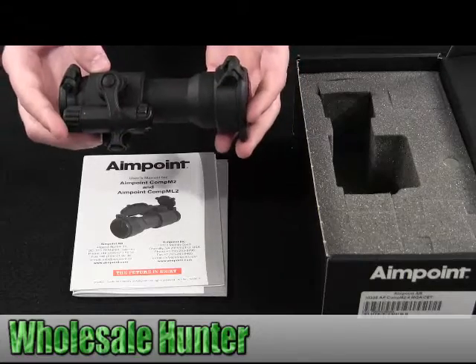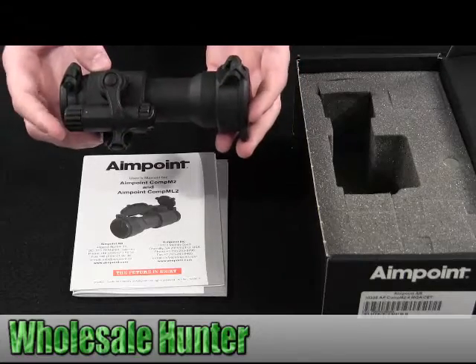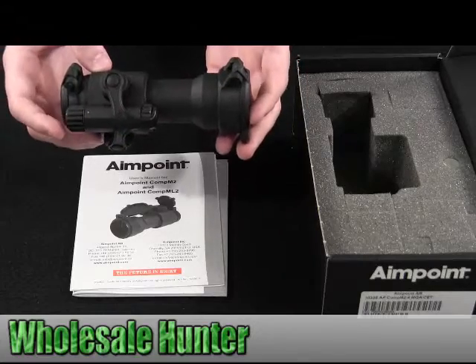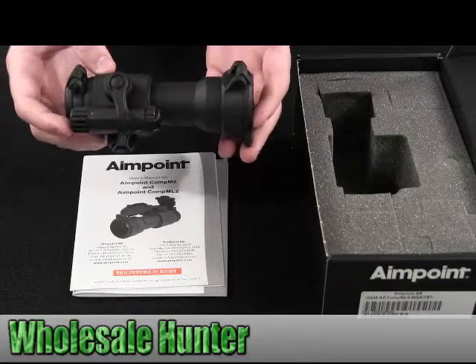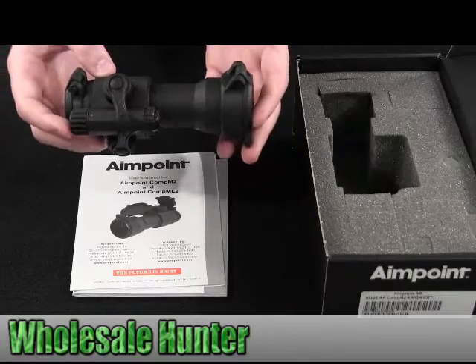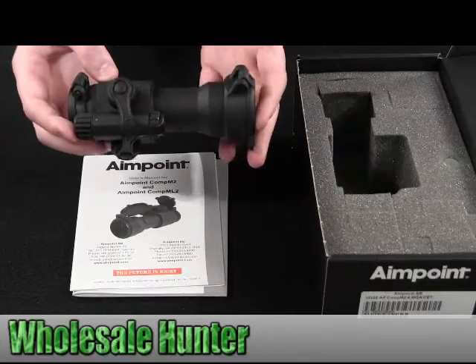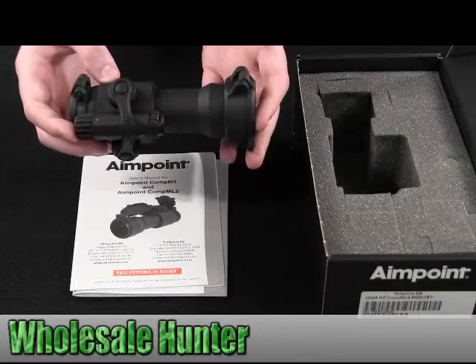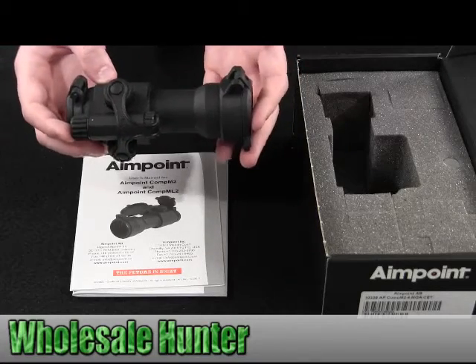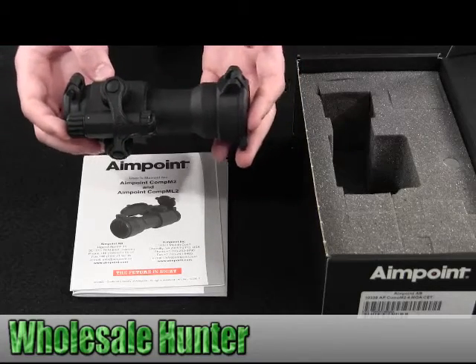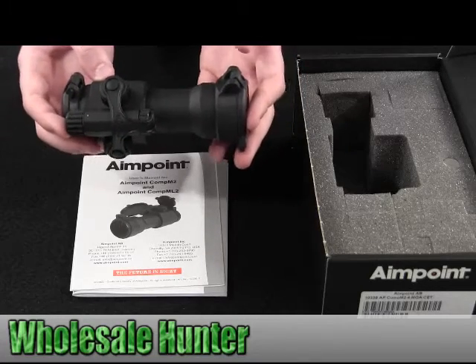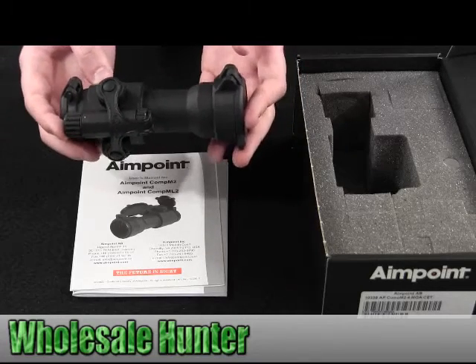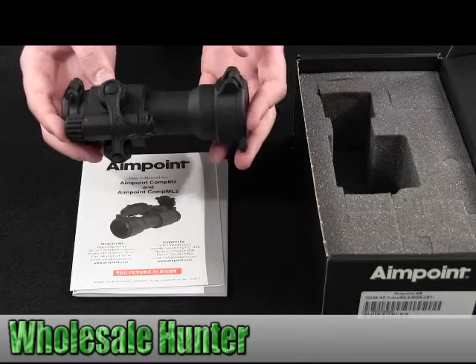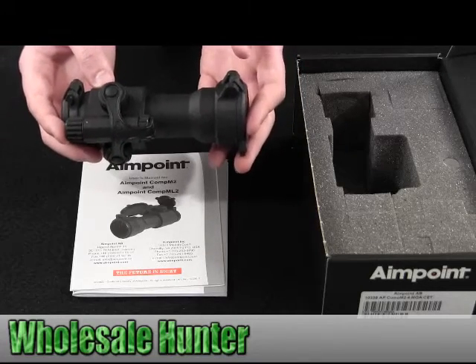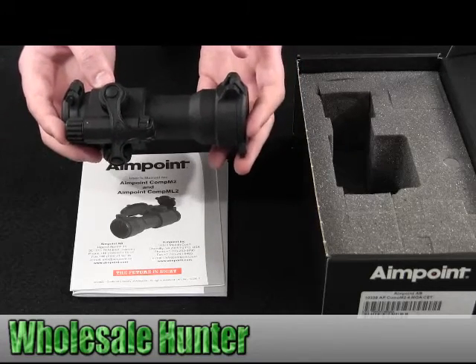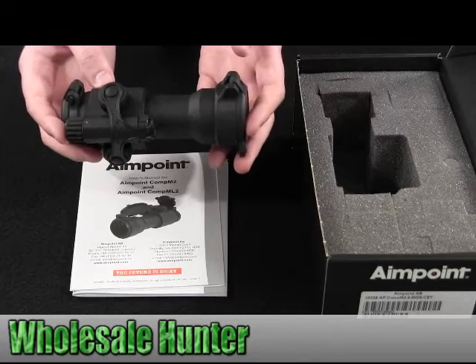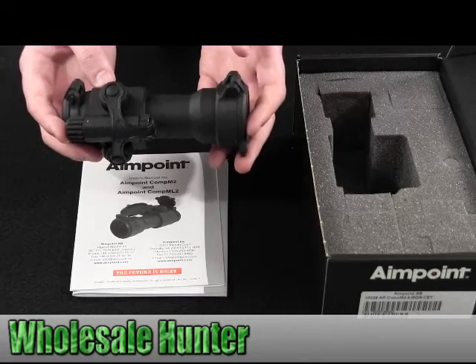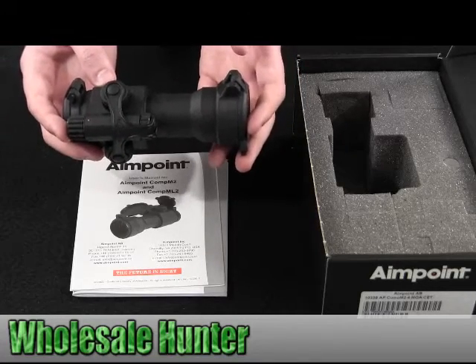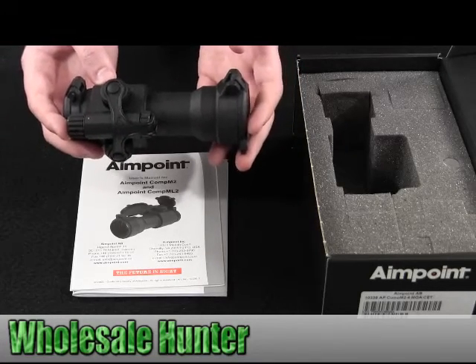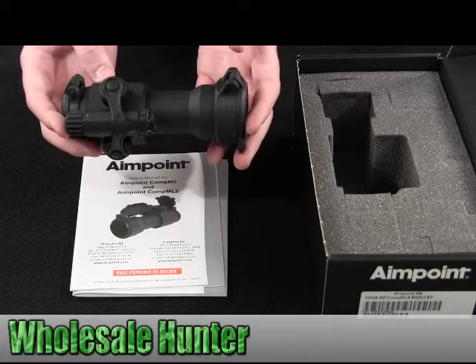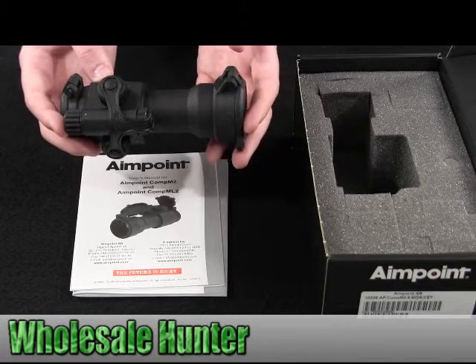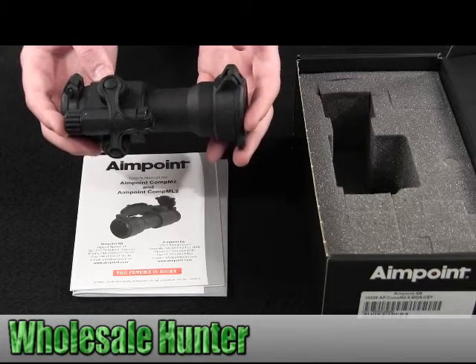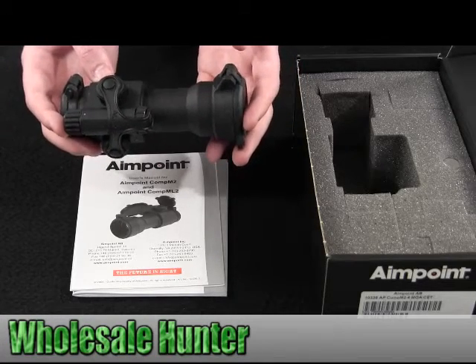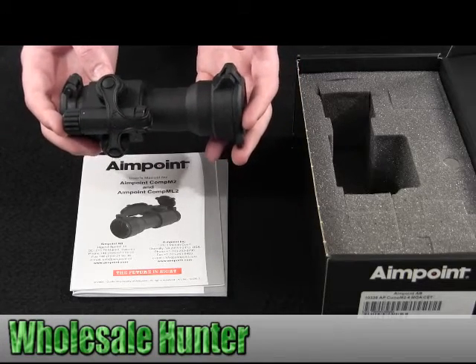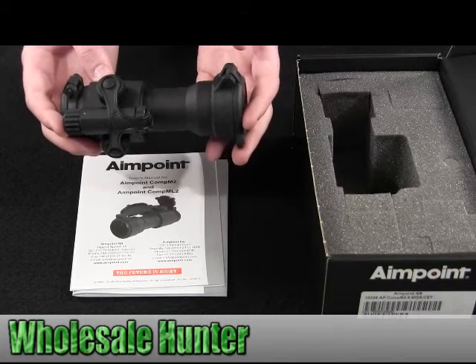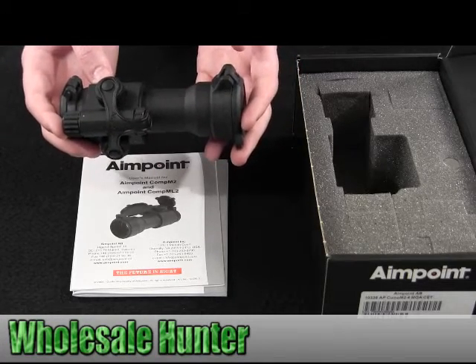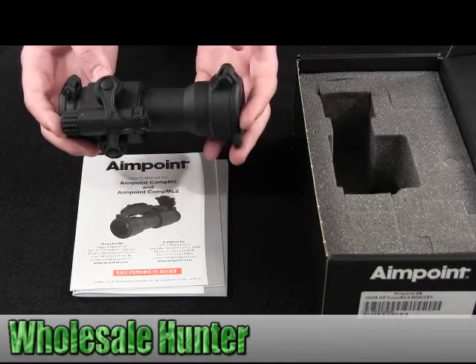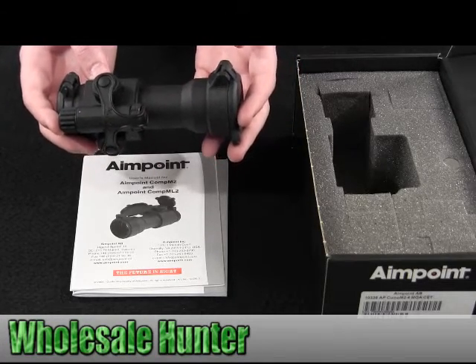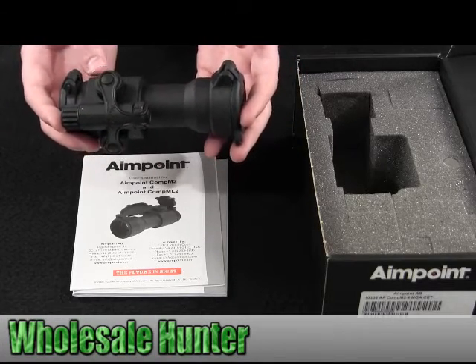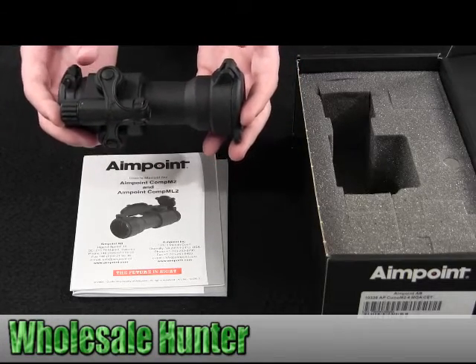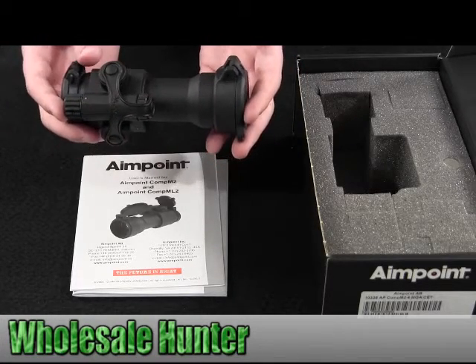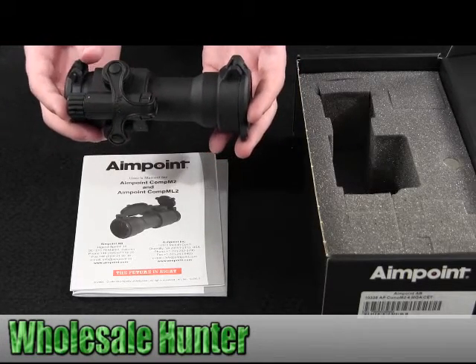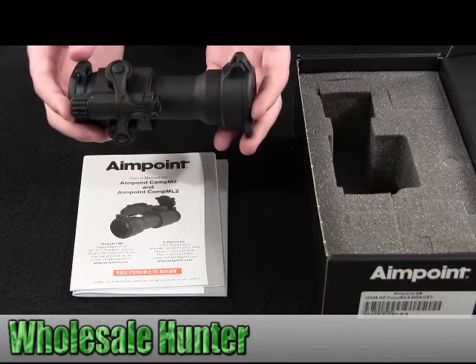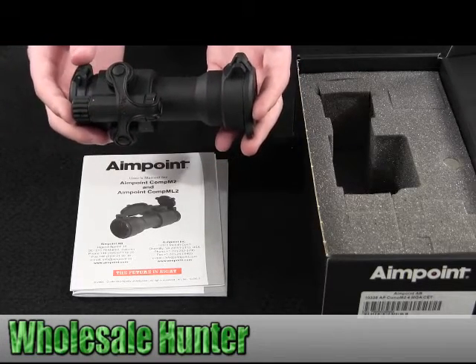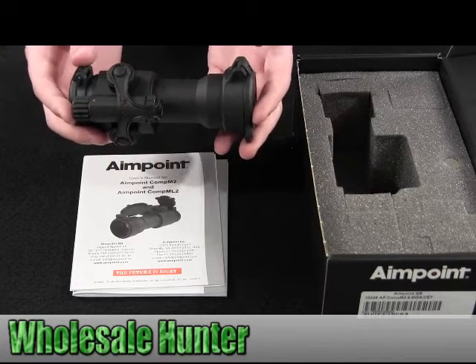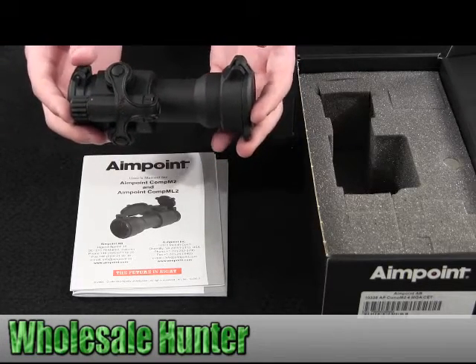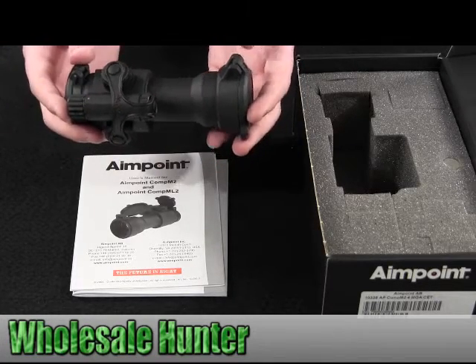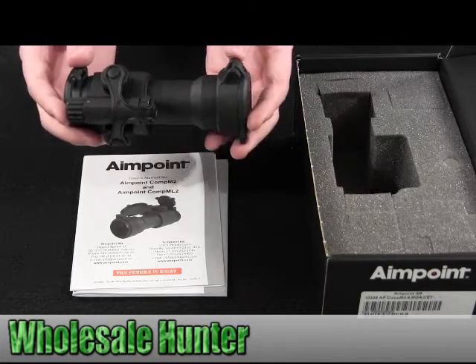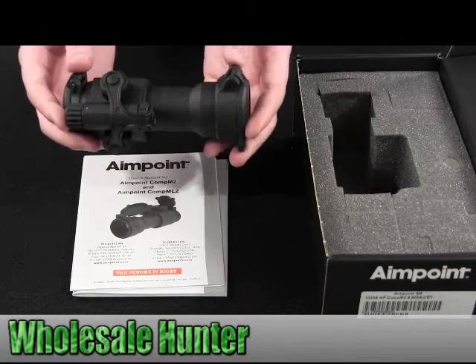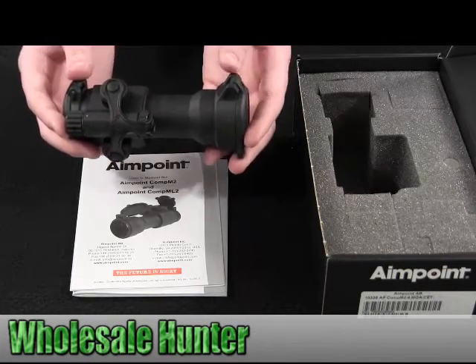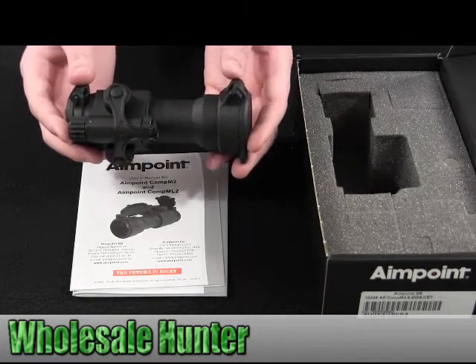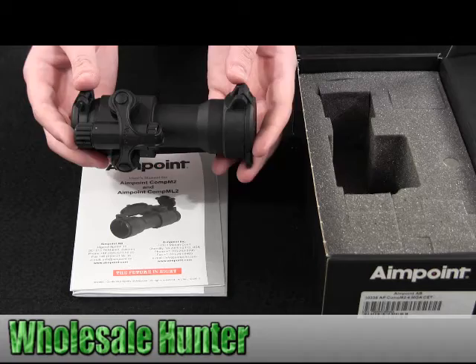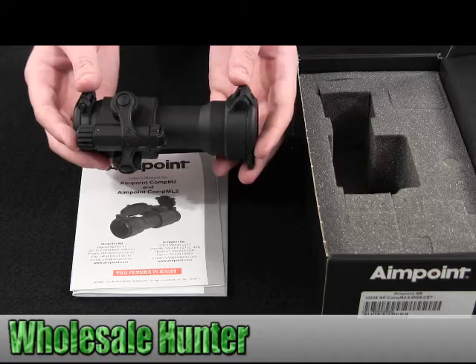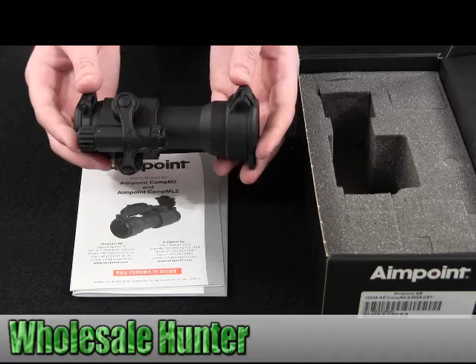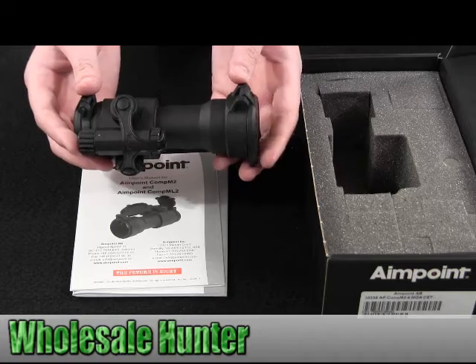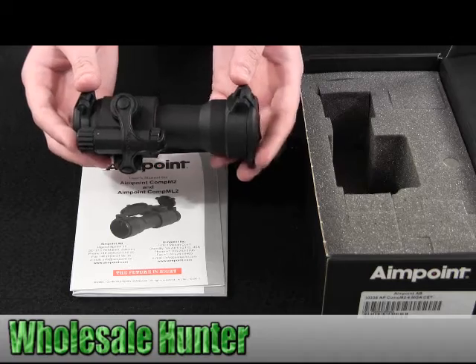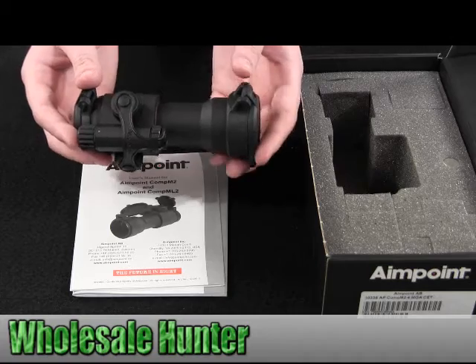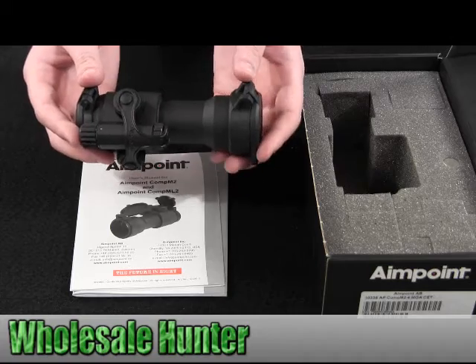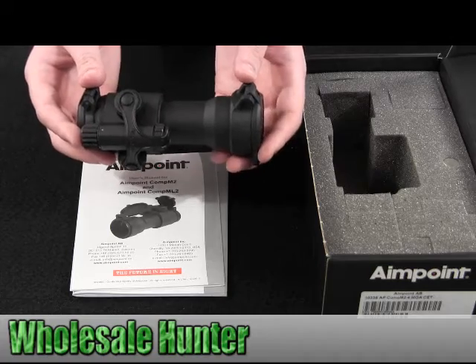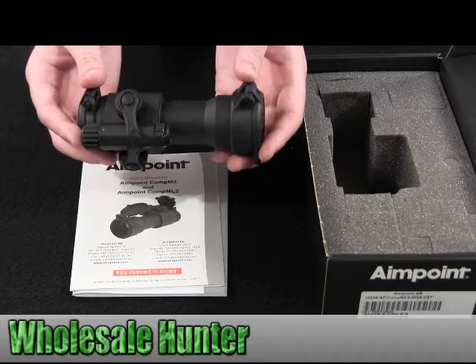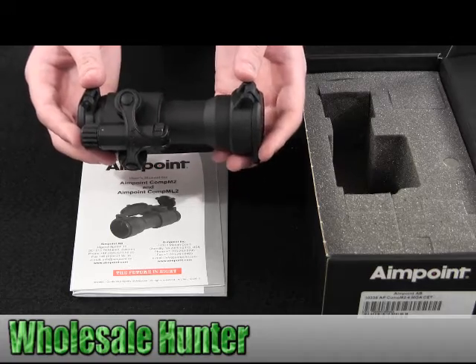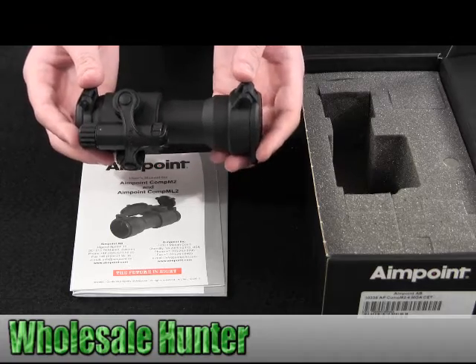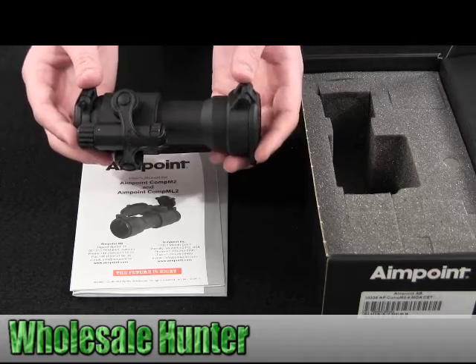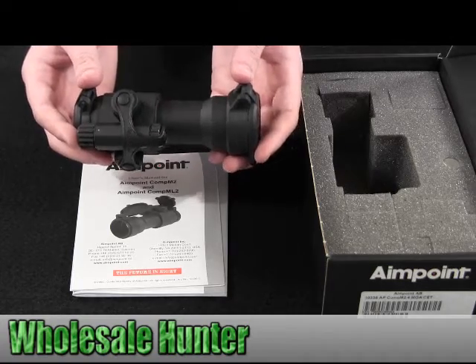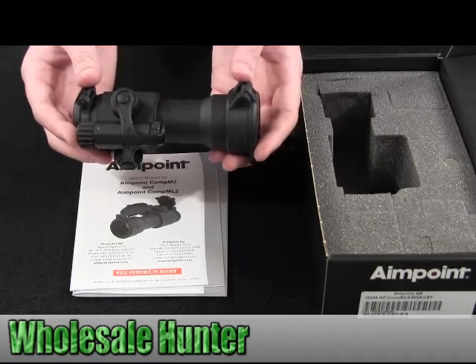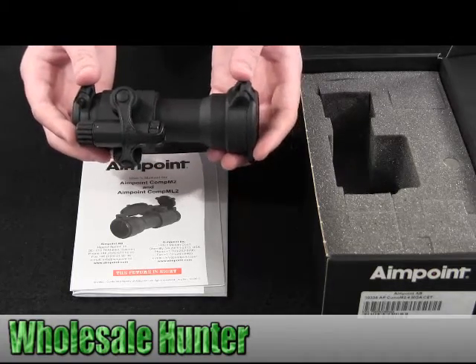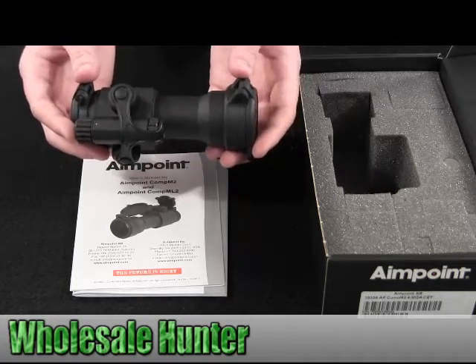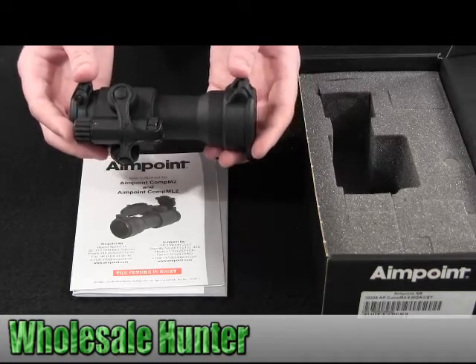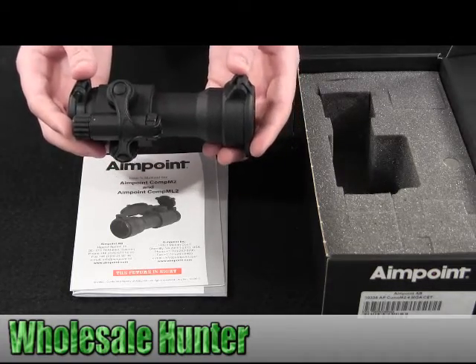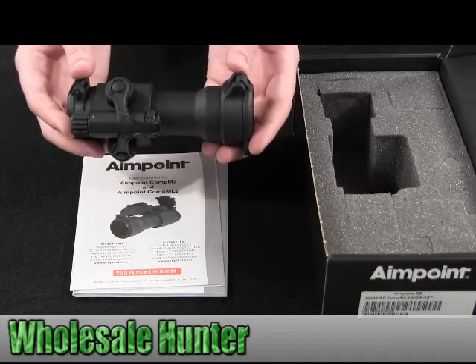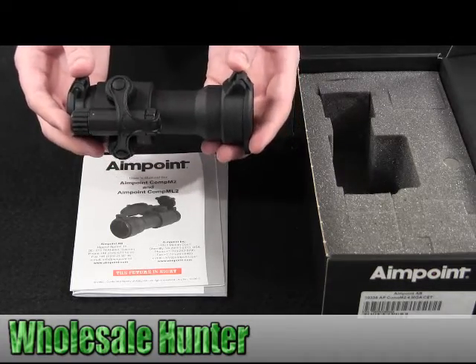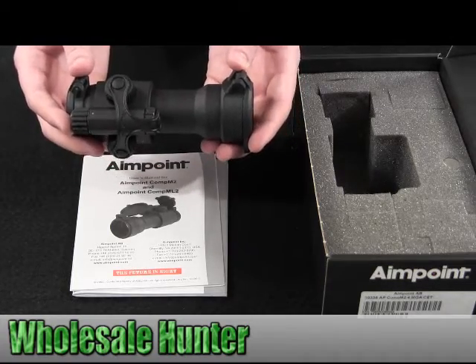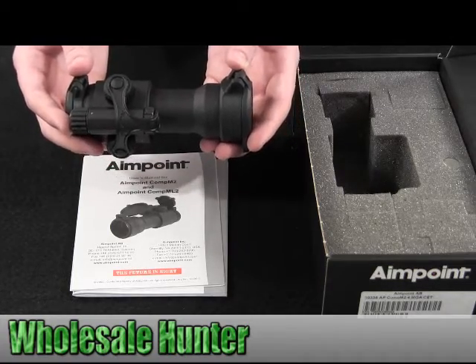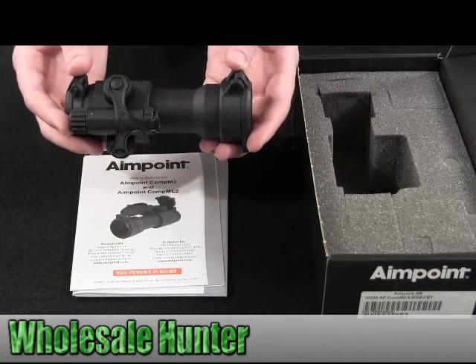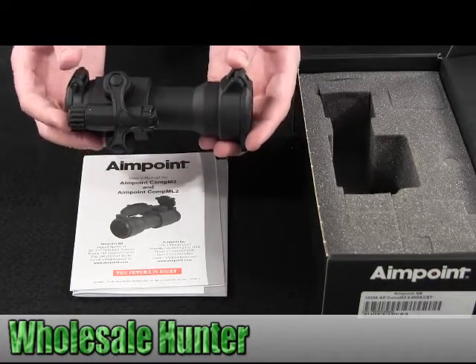Again, this is your Aimpoint AP Comp M2-4MOA. Thank you!